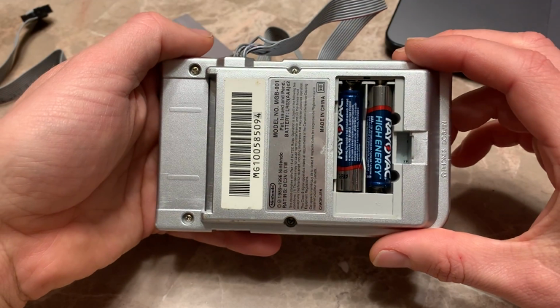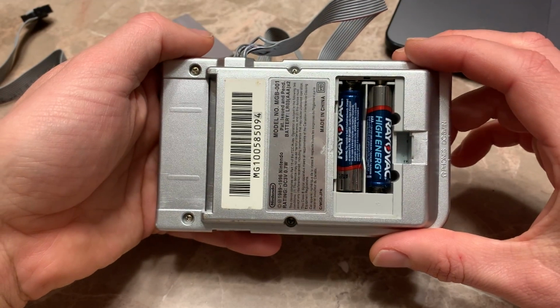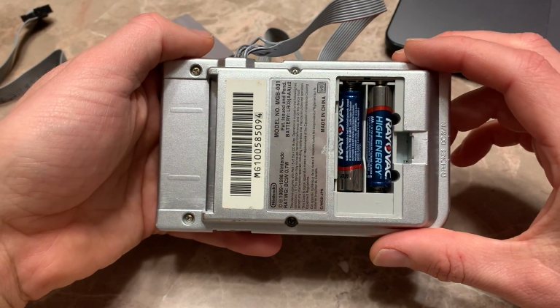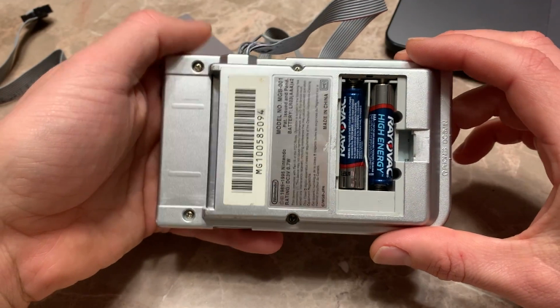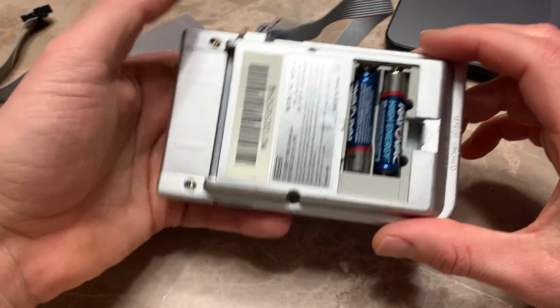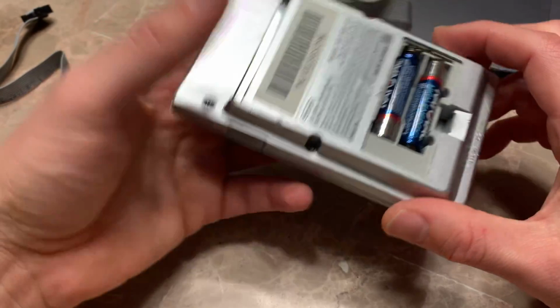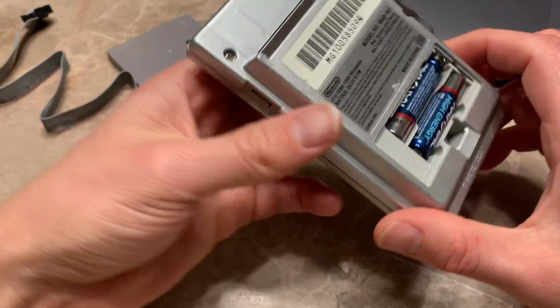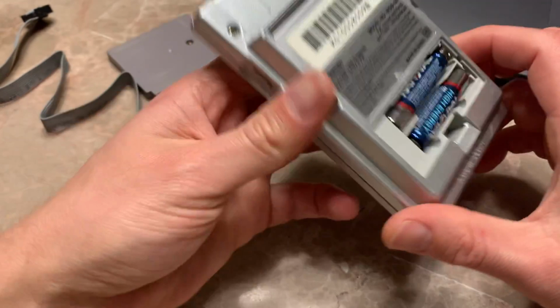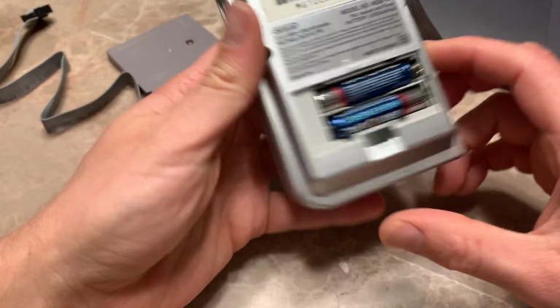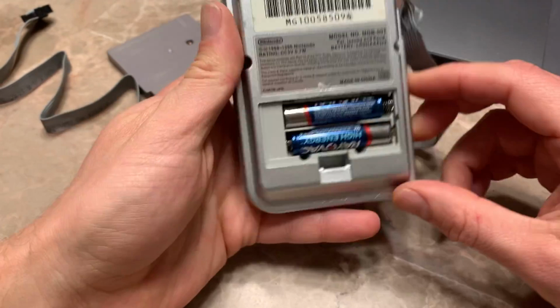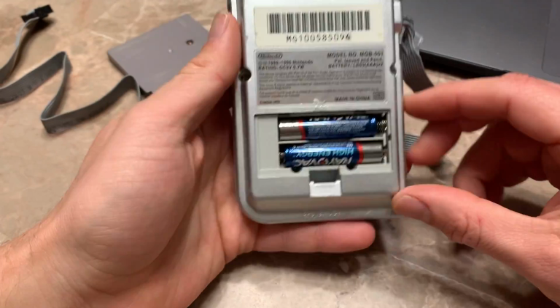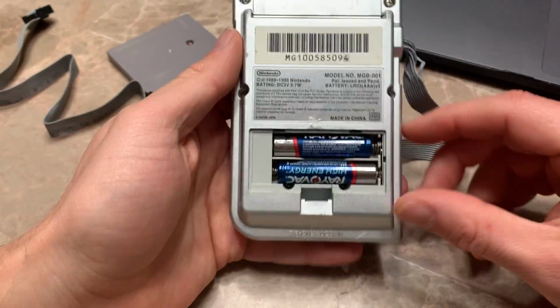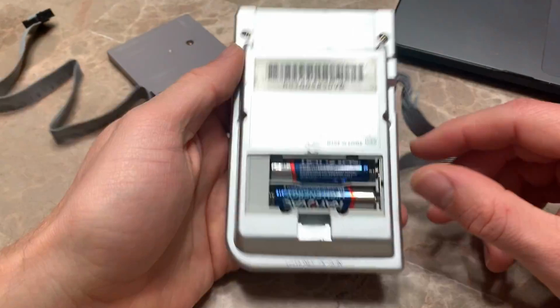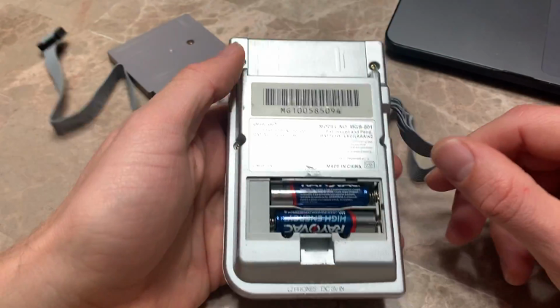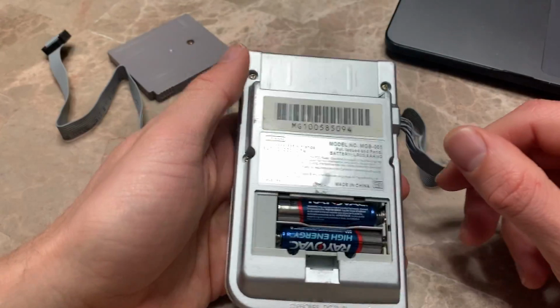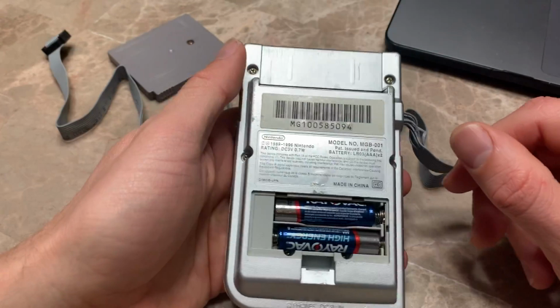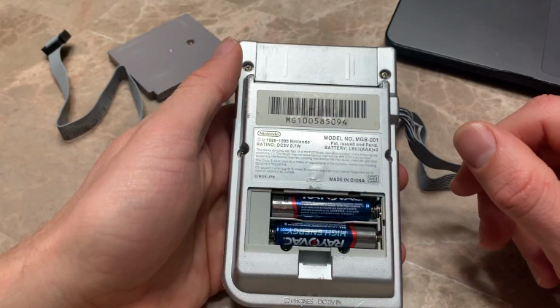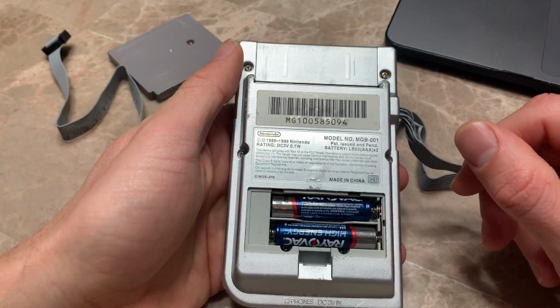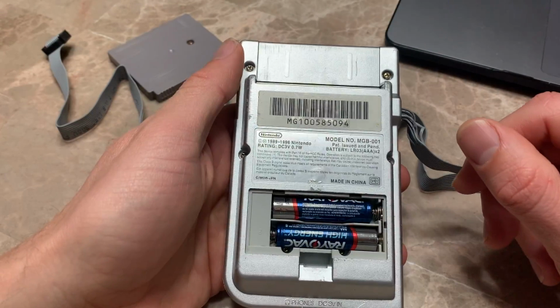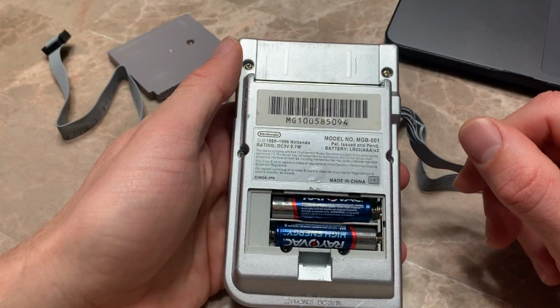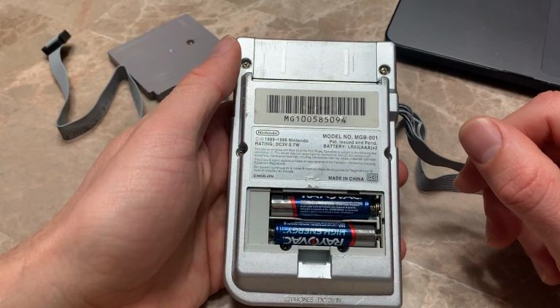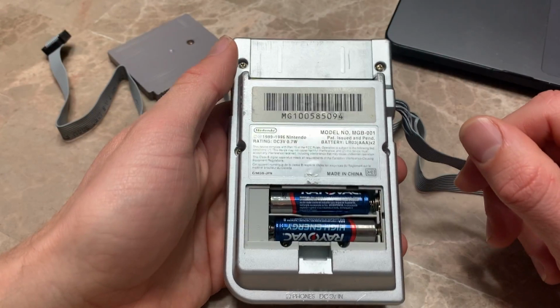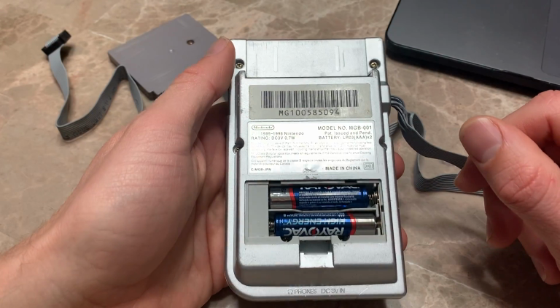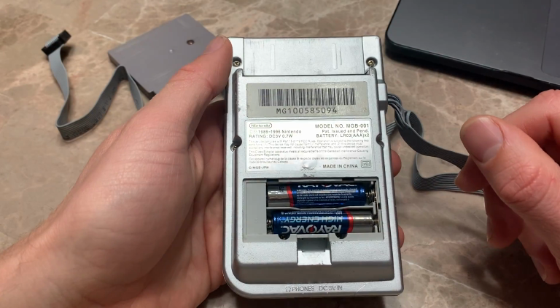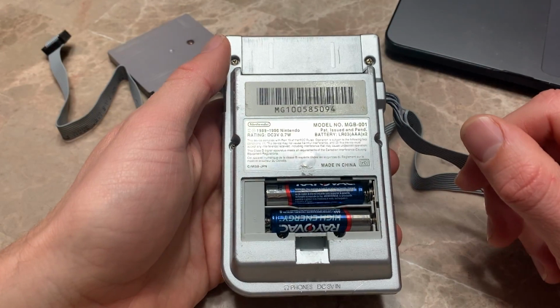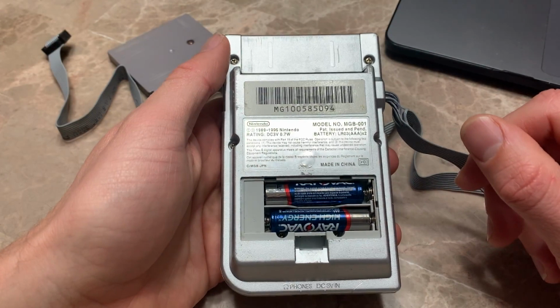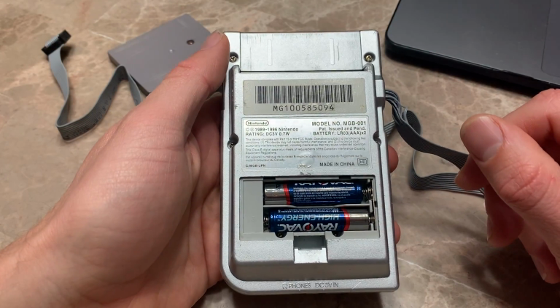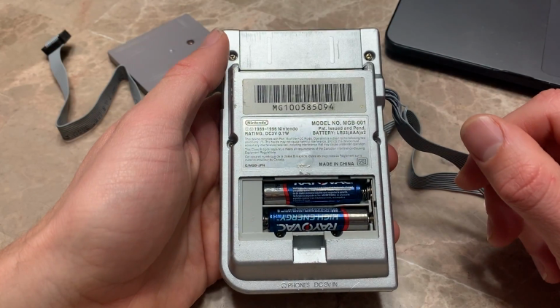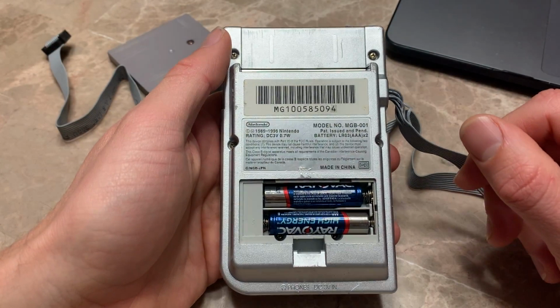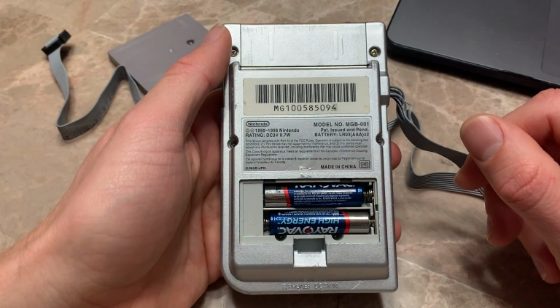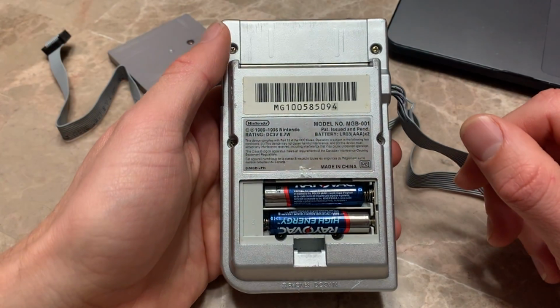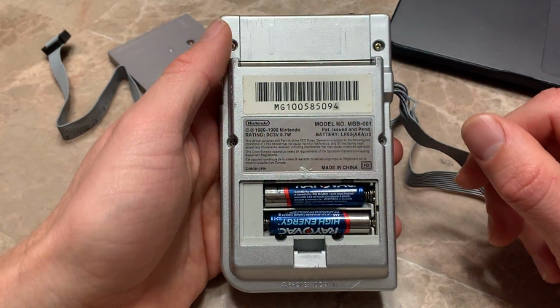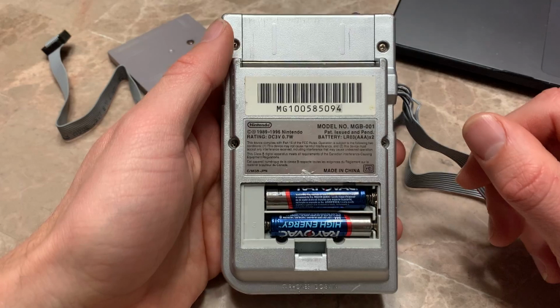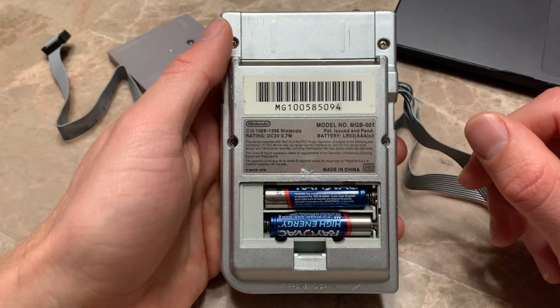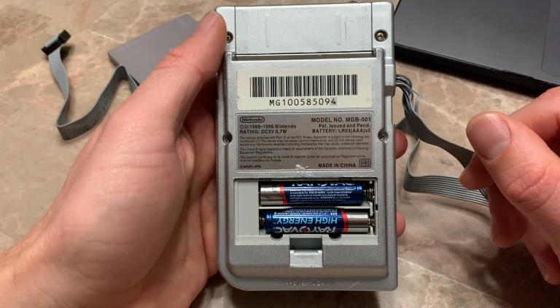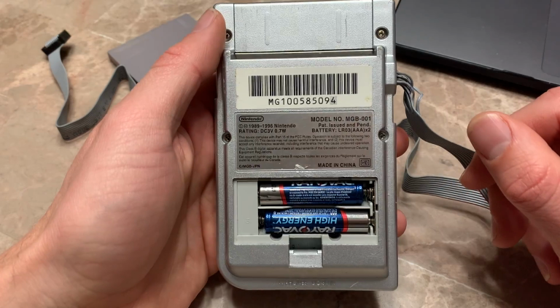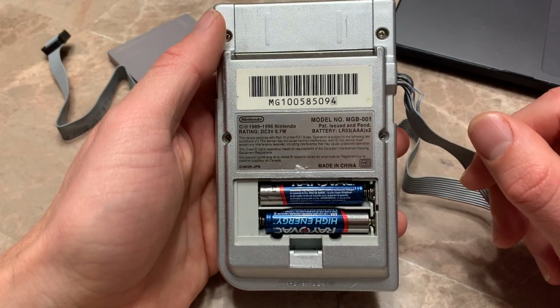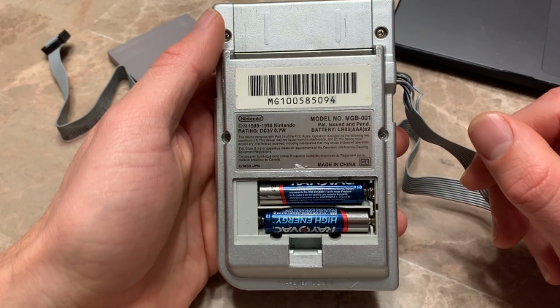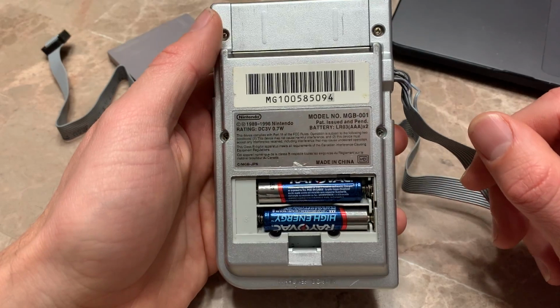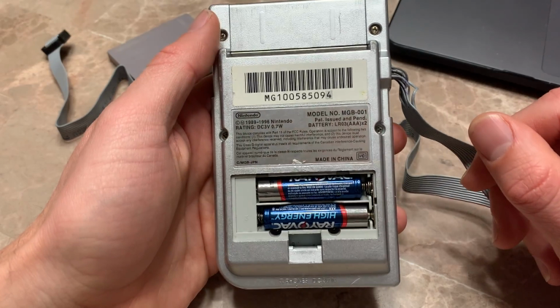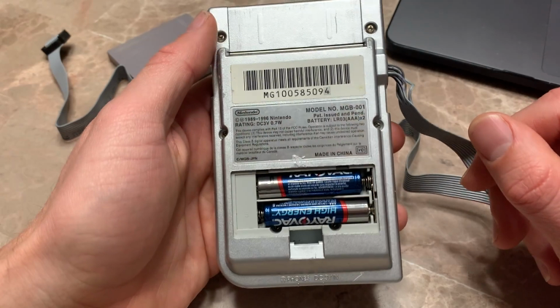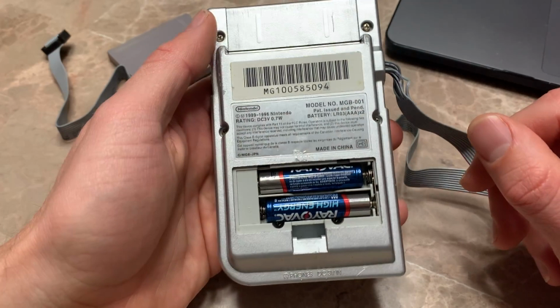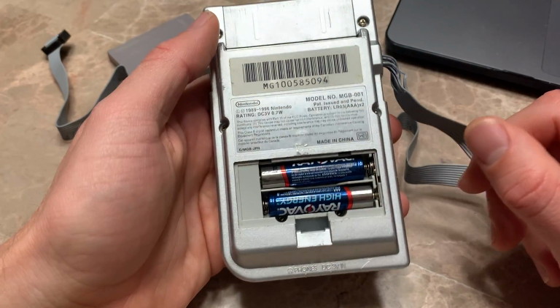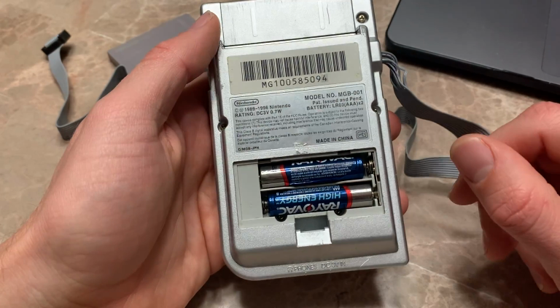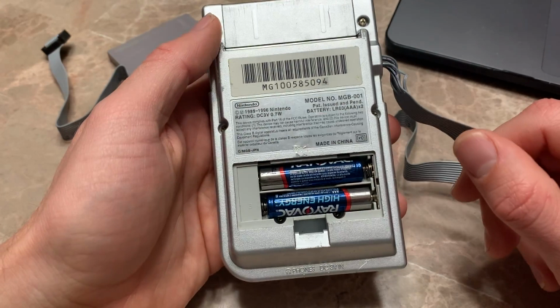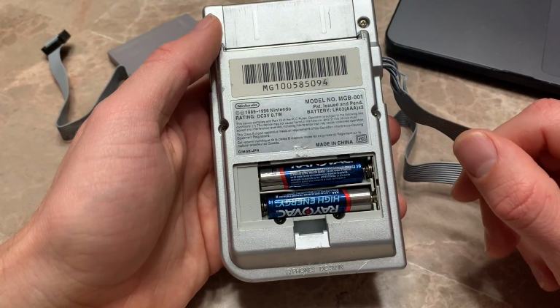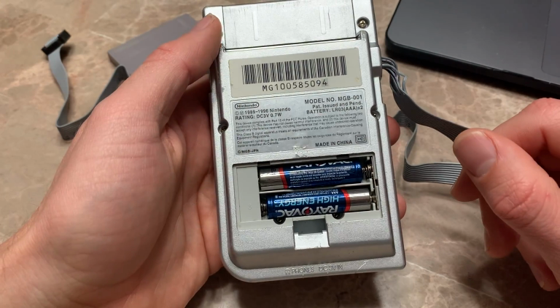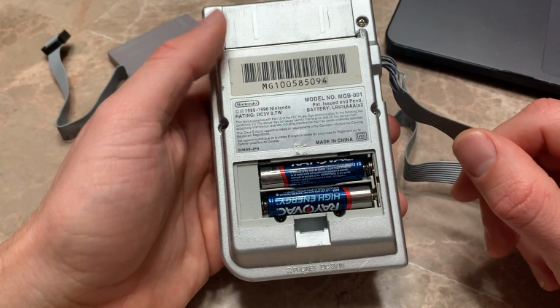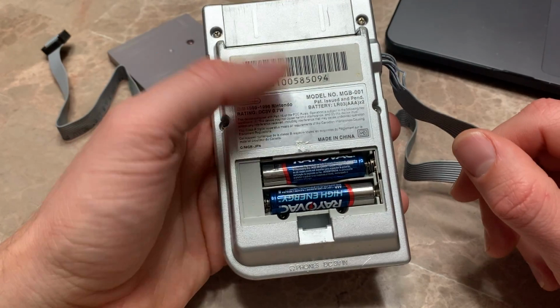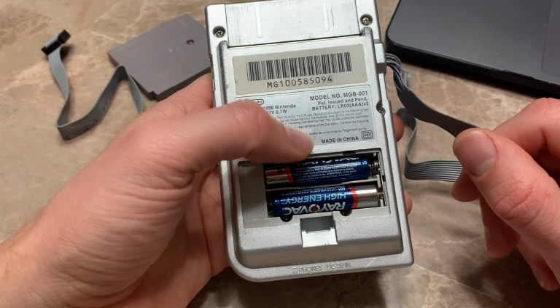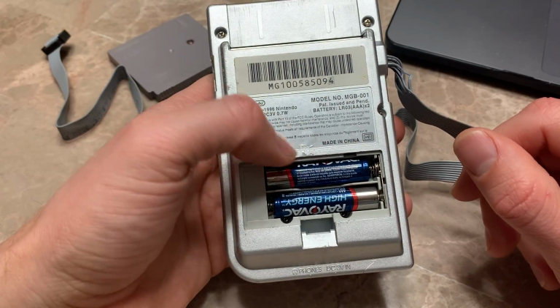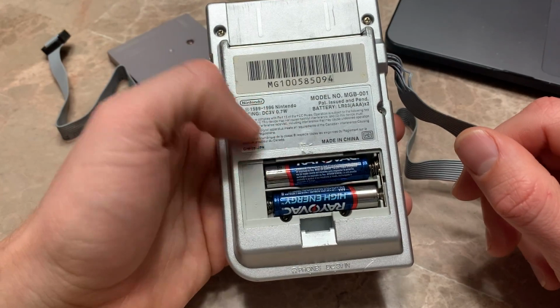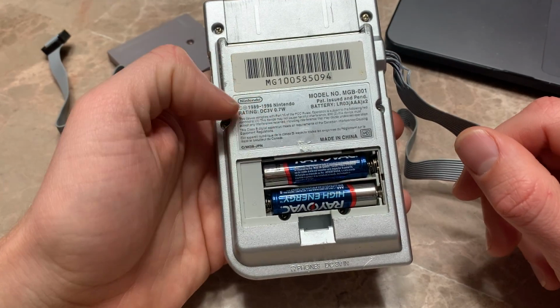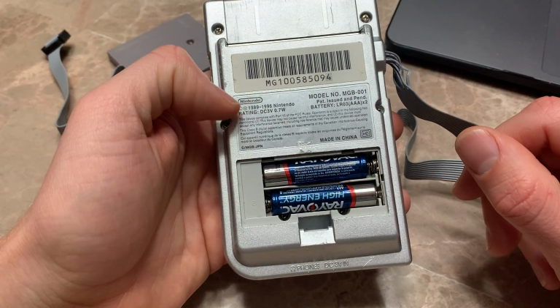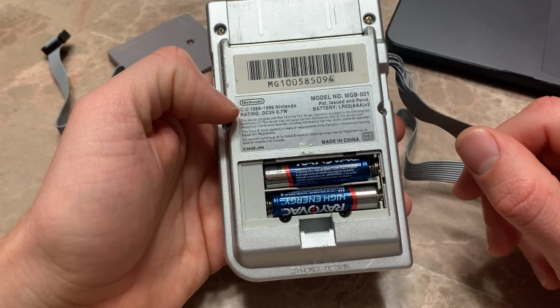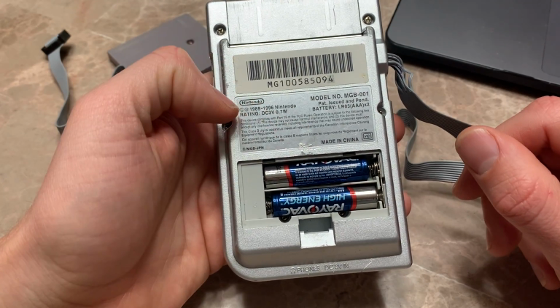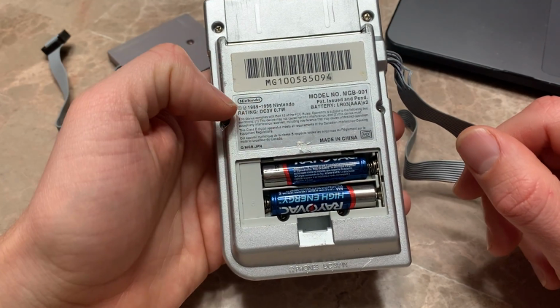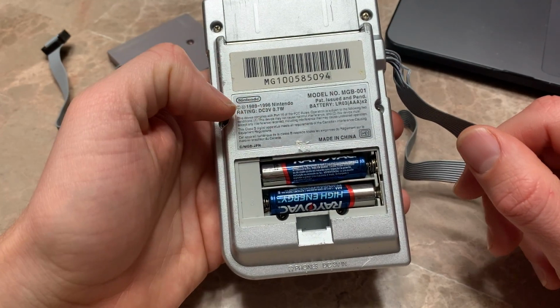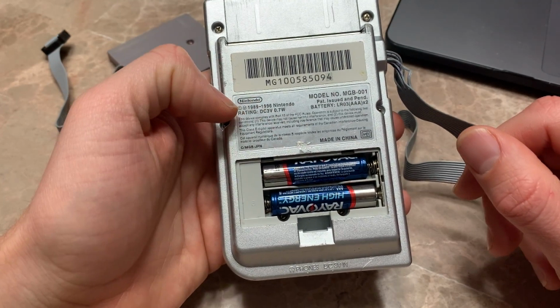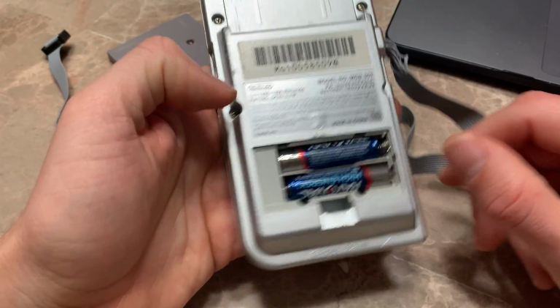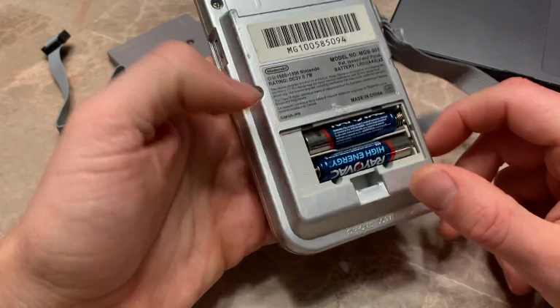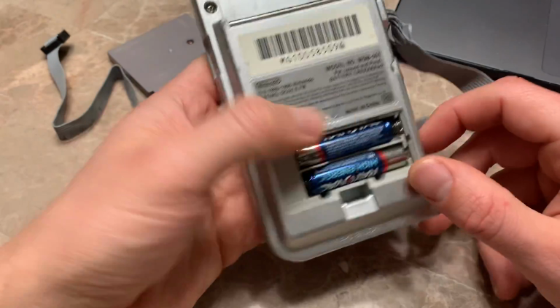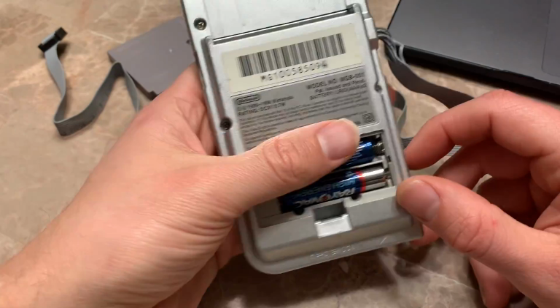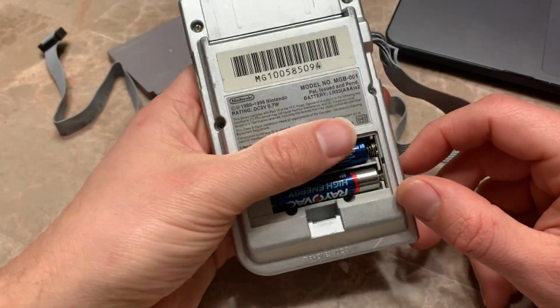All right guys, leave it in the comments - I paid 200 bucks for this, should I keep it or return it? No function. That means it's broken. Is it fixable?